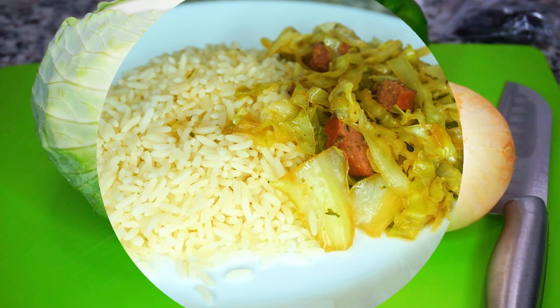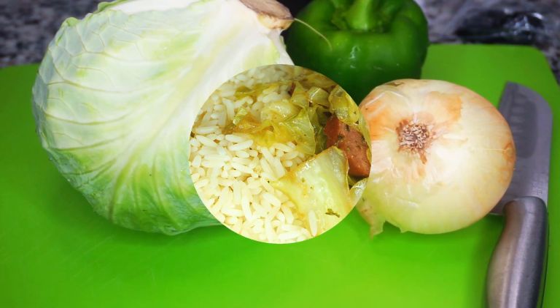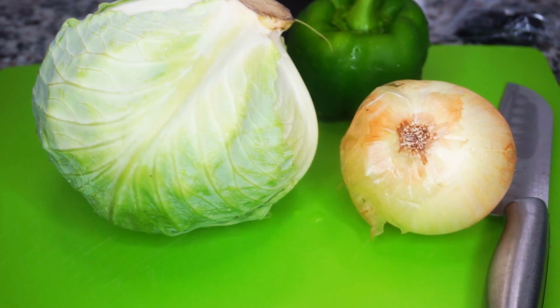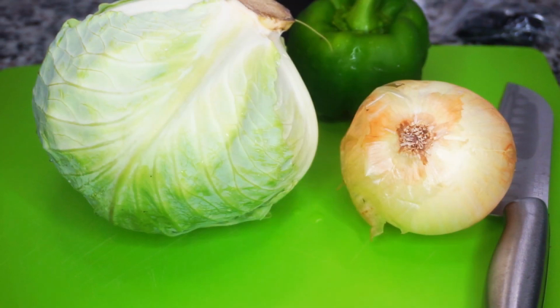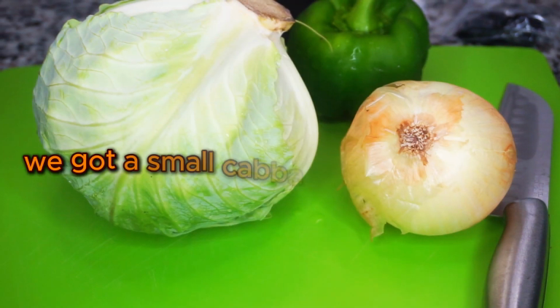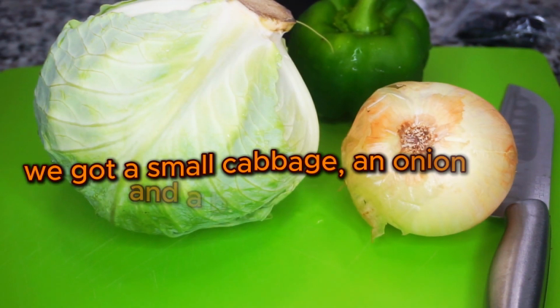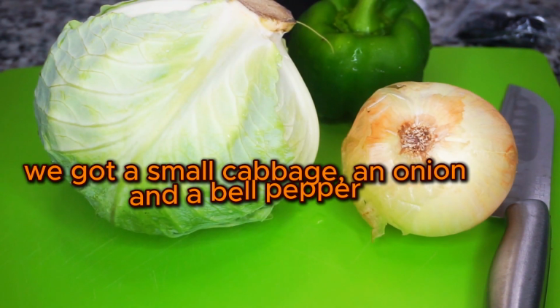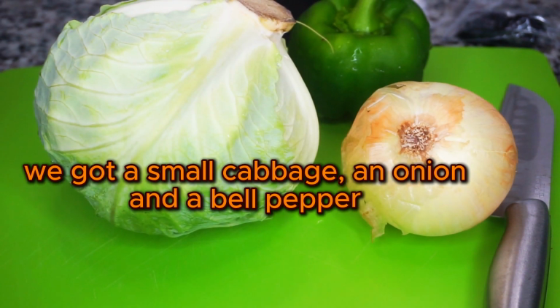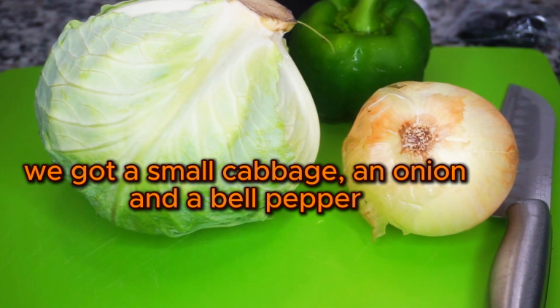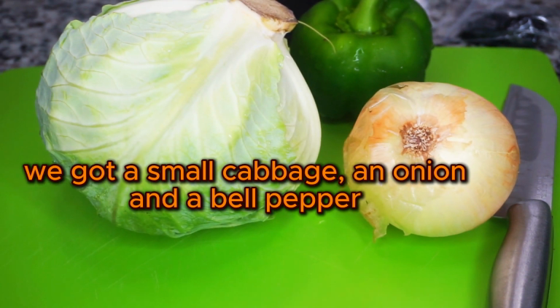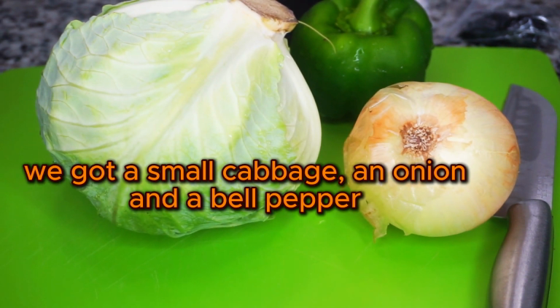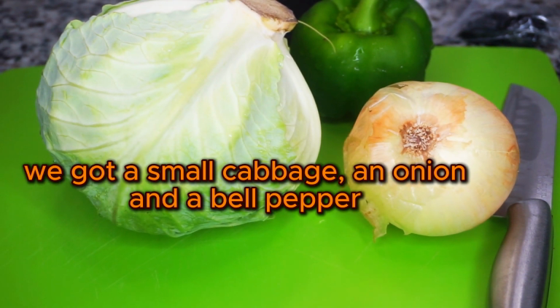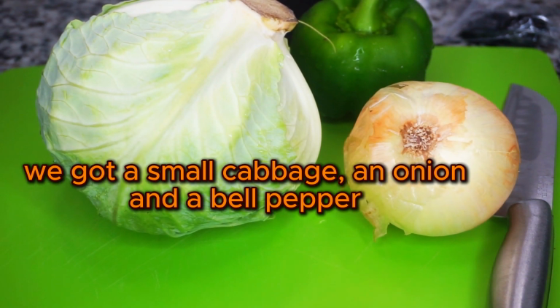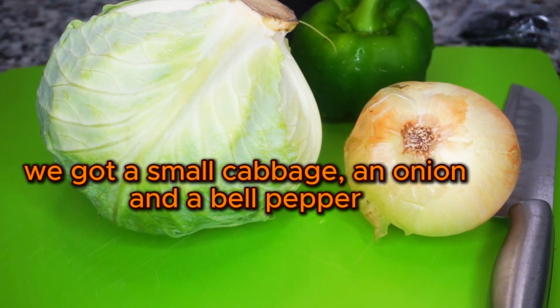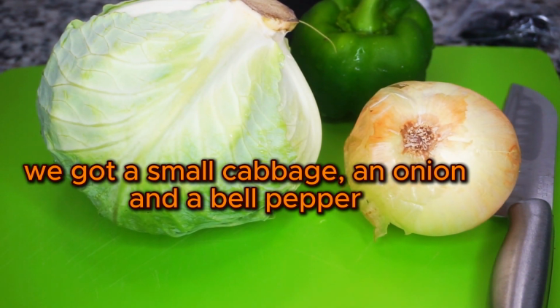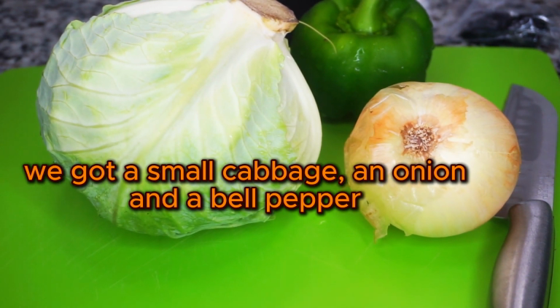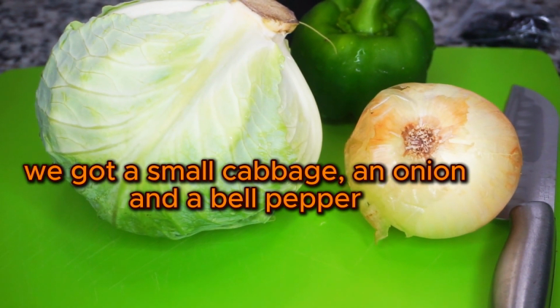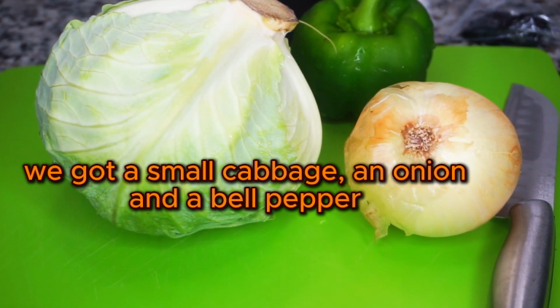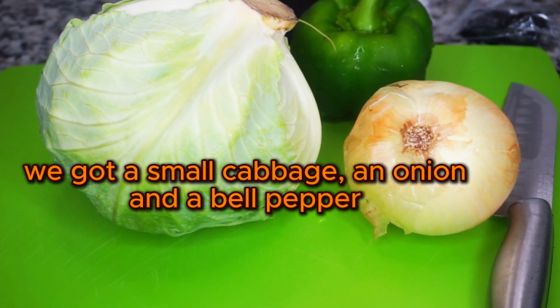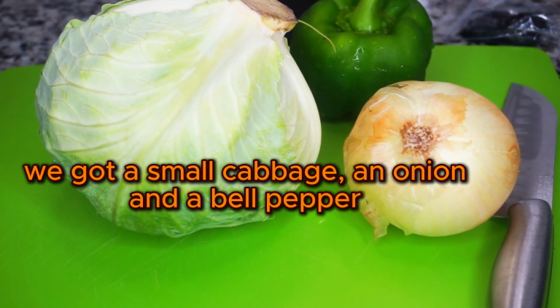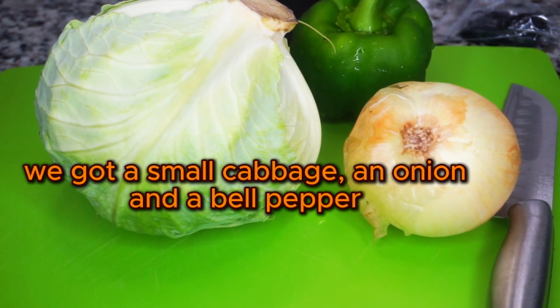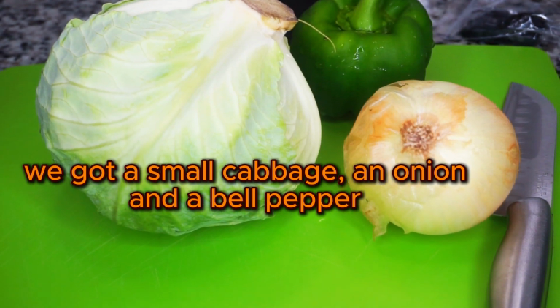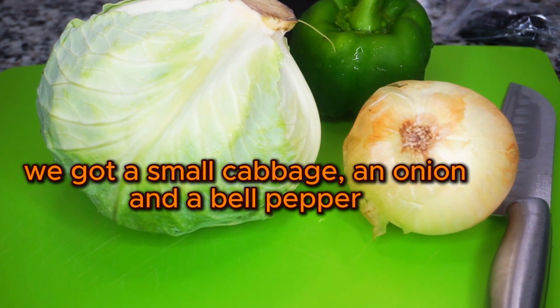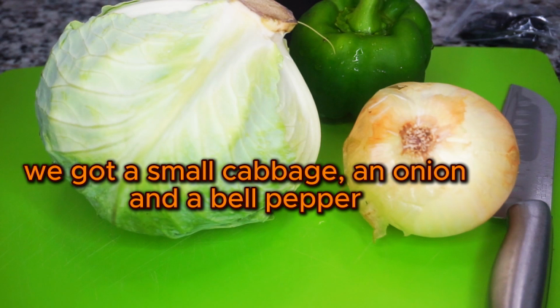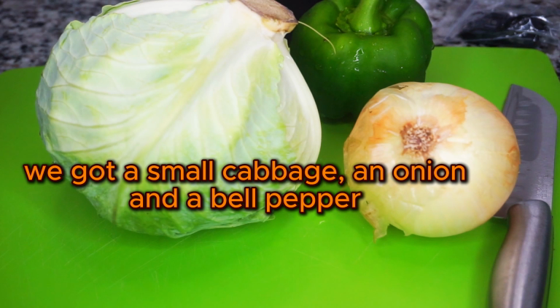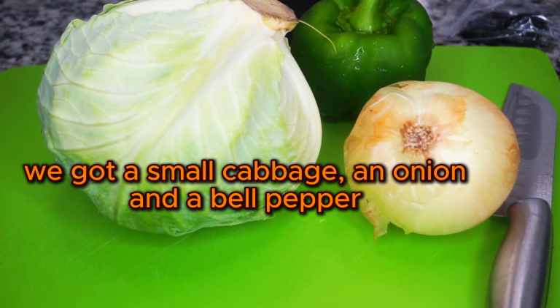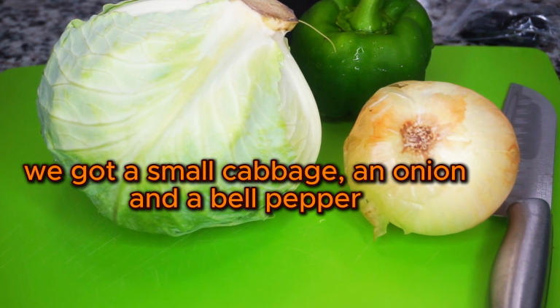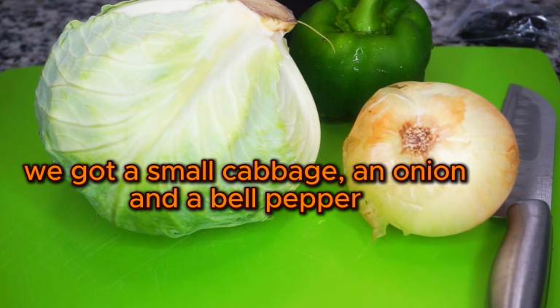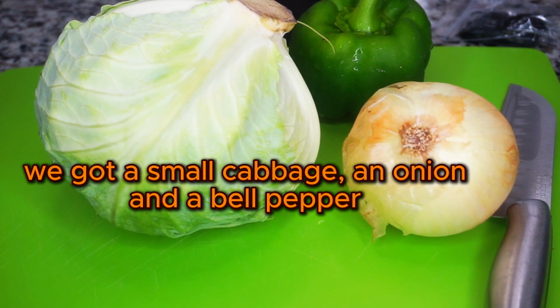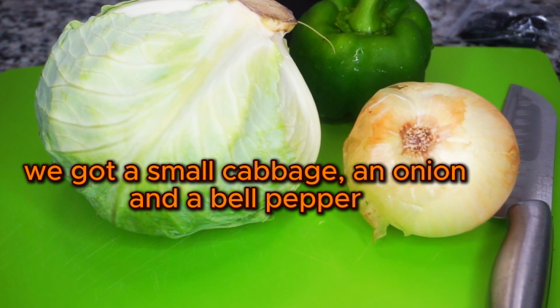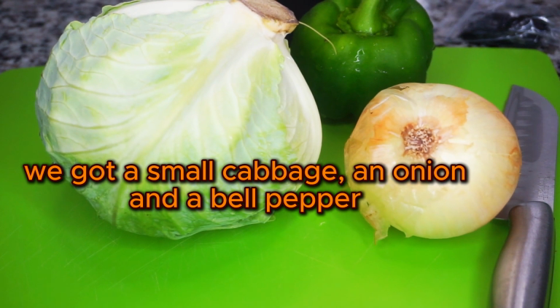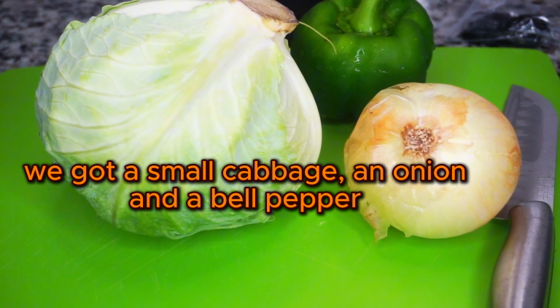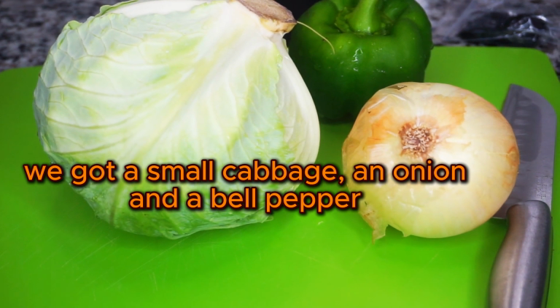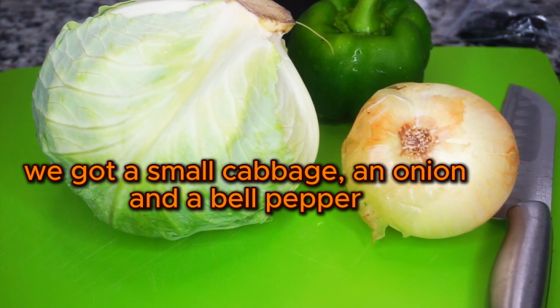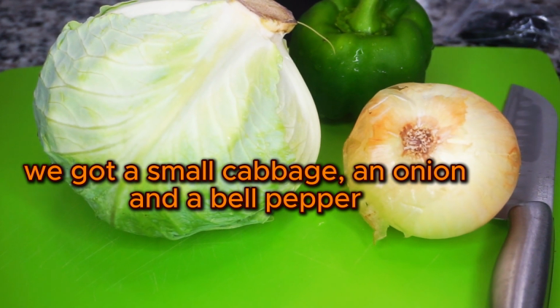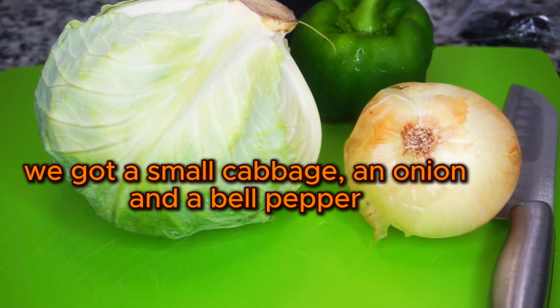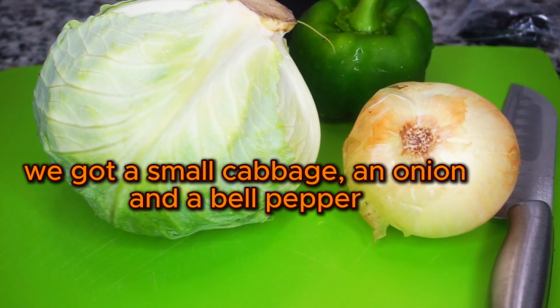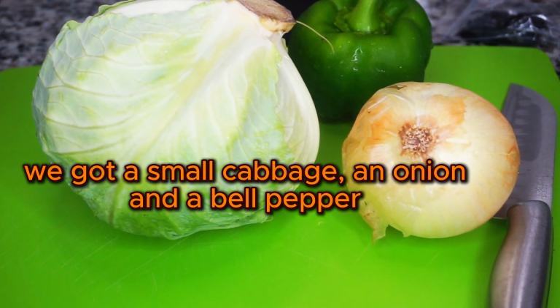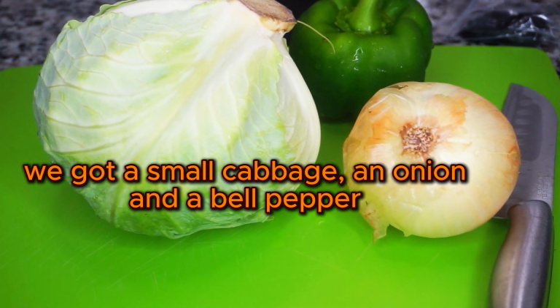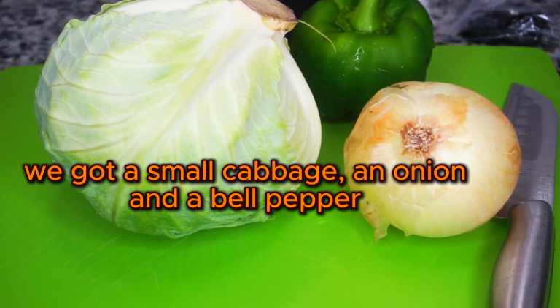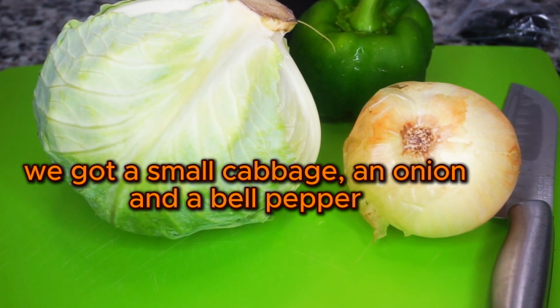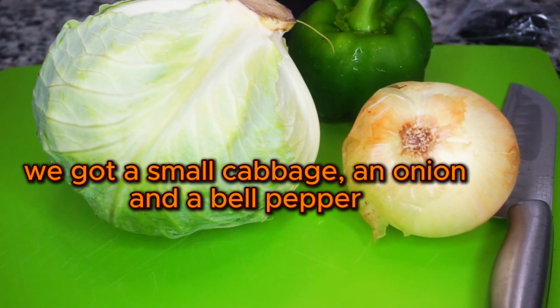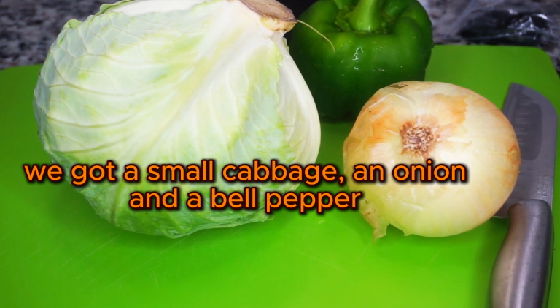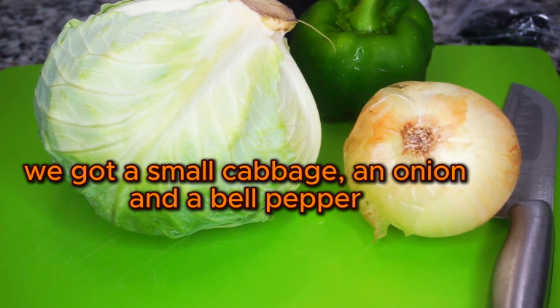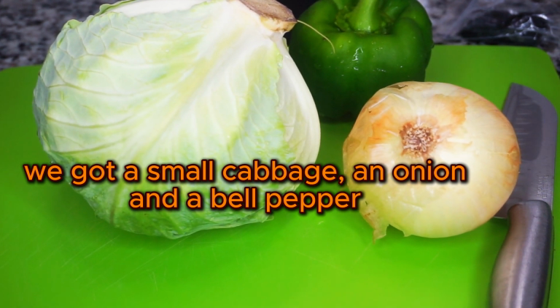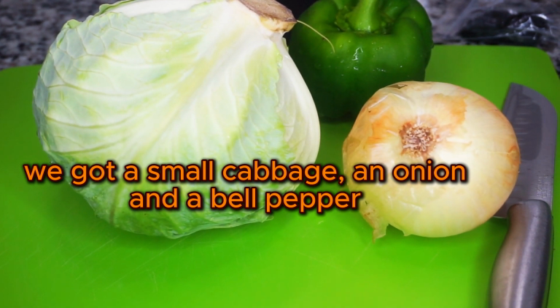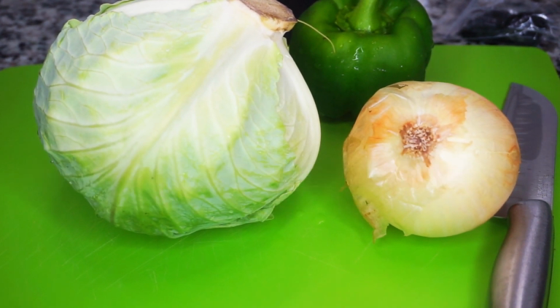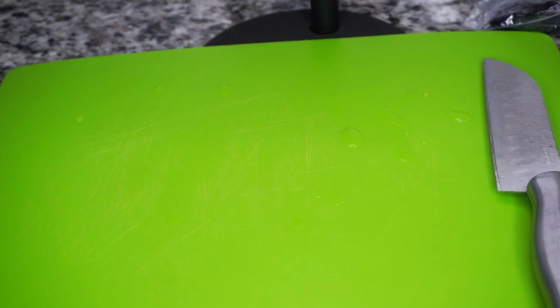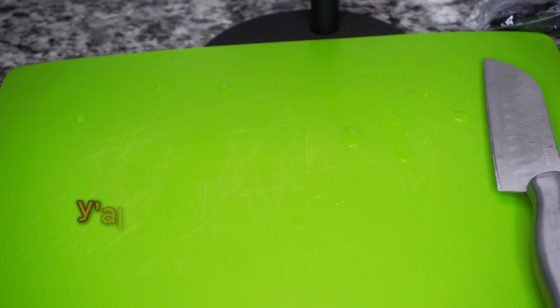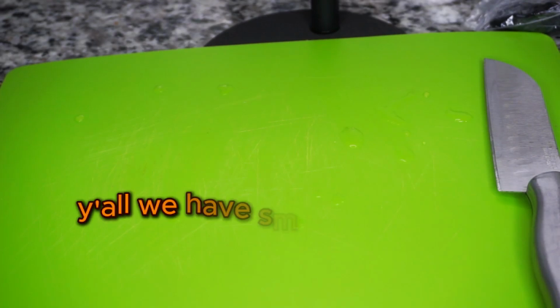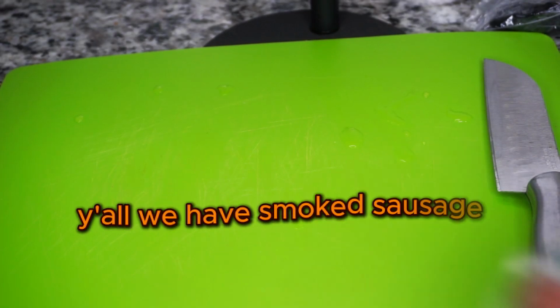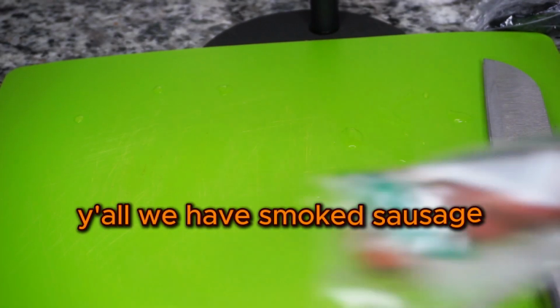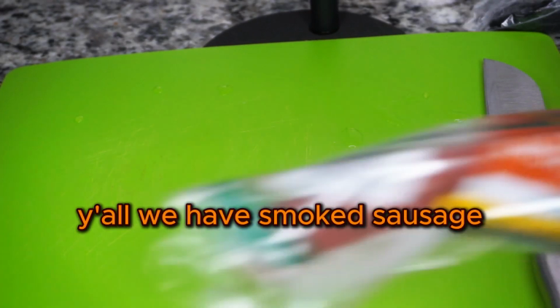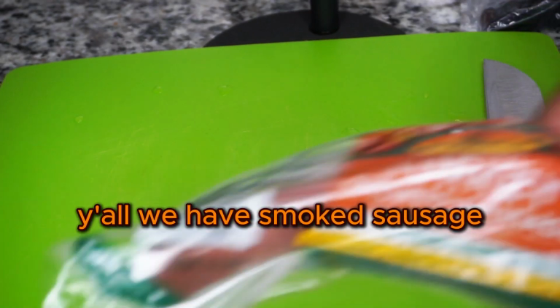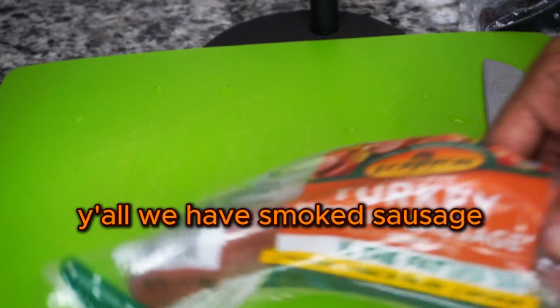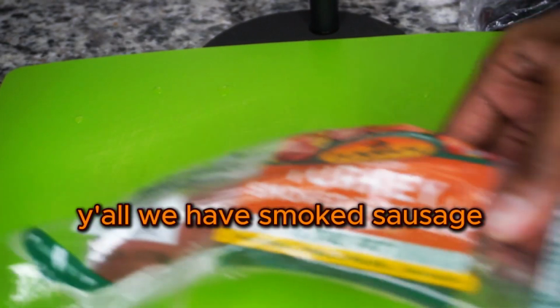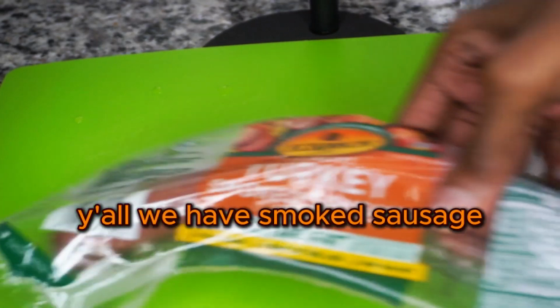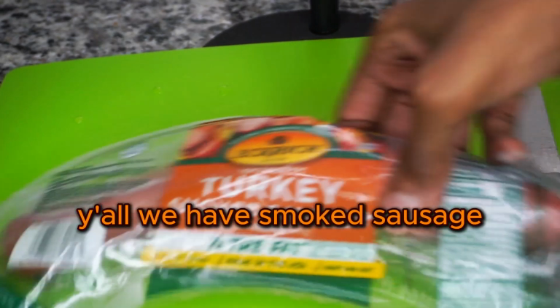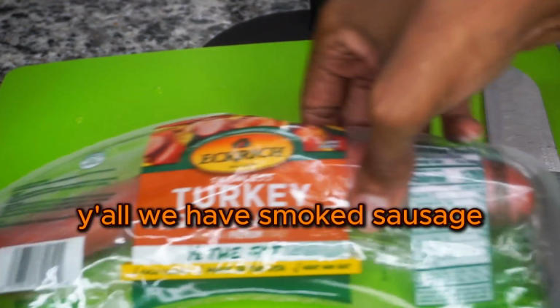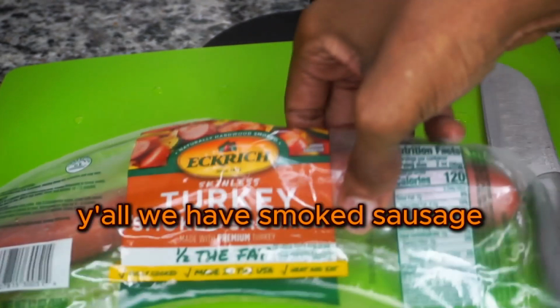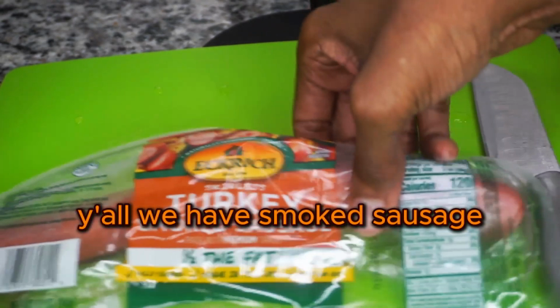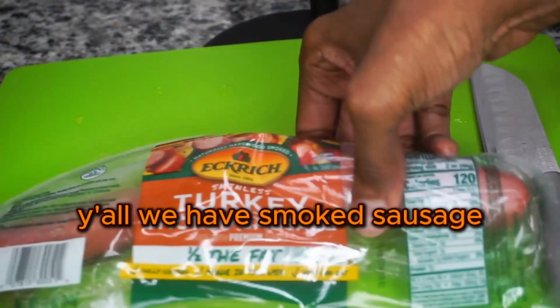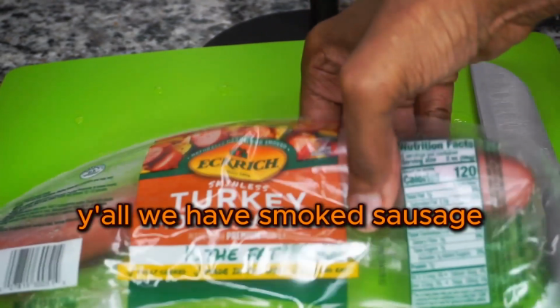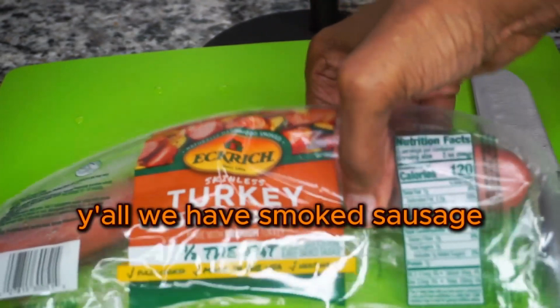We got a small cabbage, an onion, and a bell pepper. We have smoked sausage.